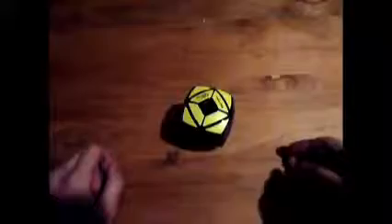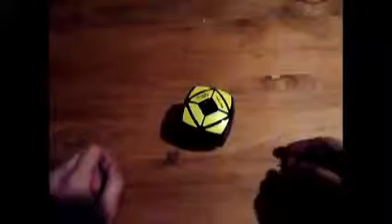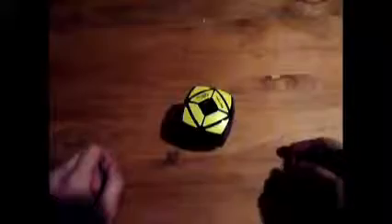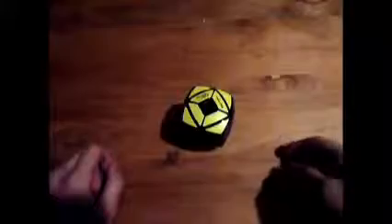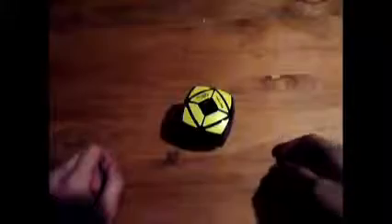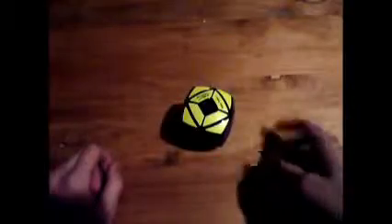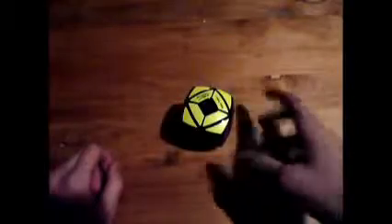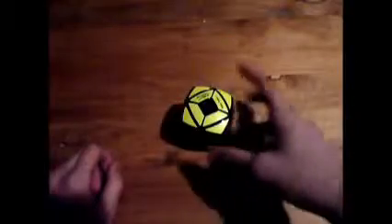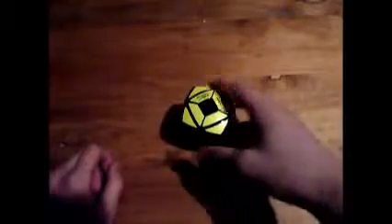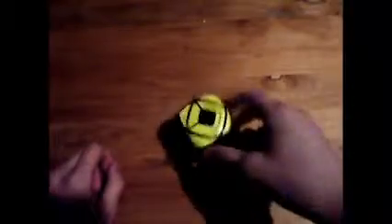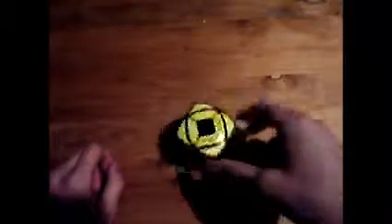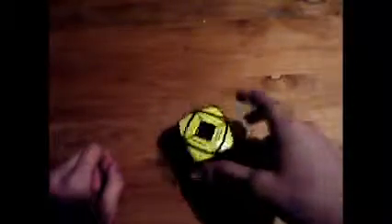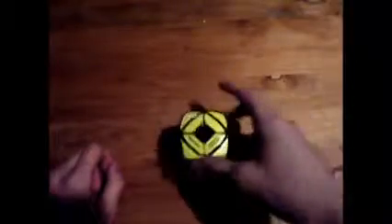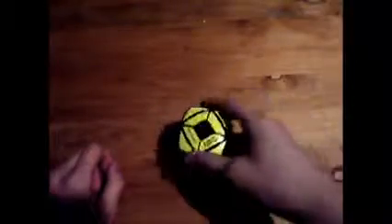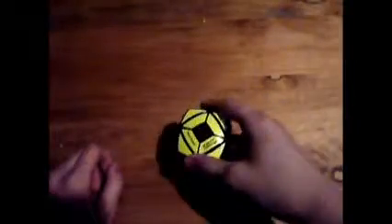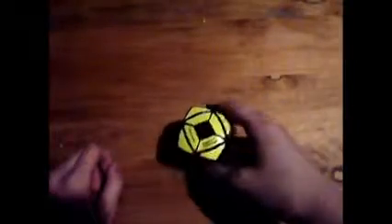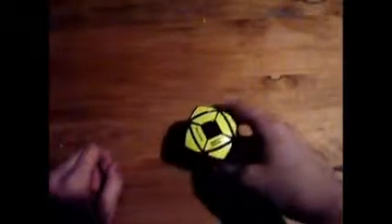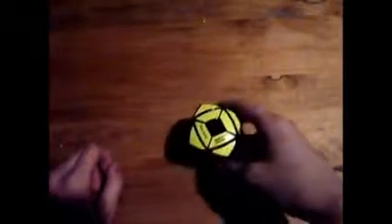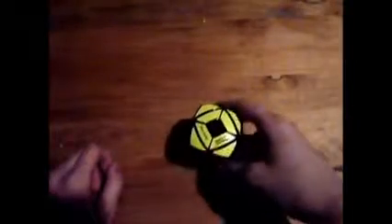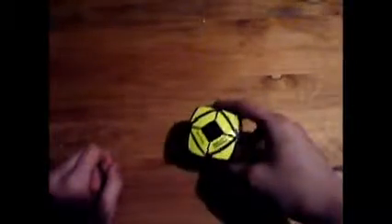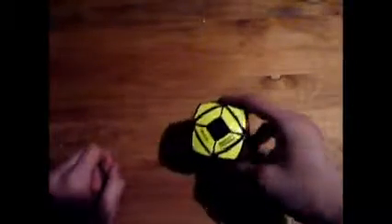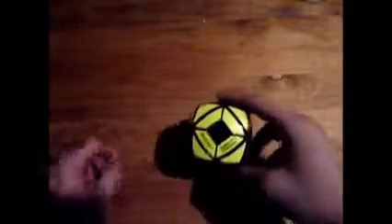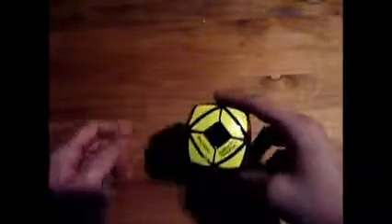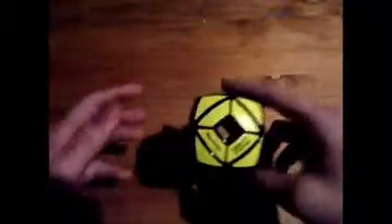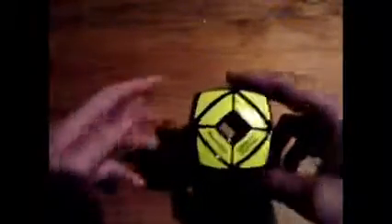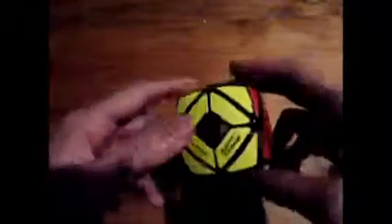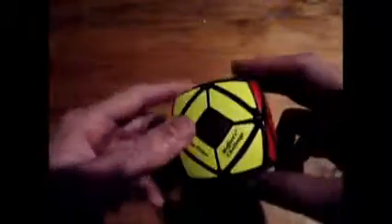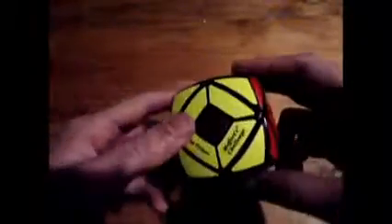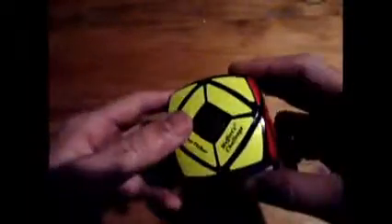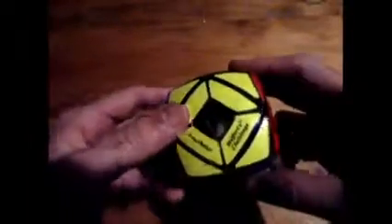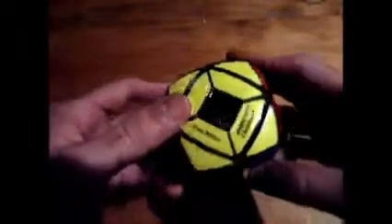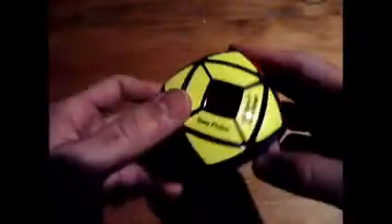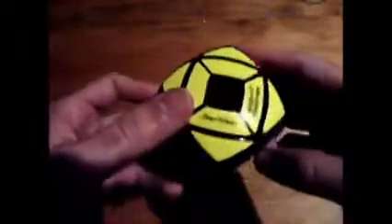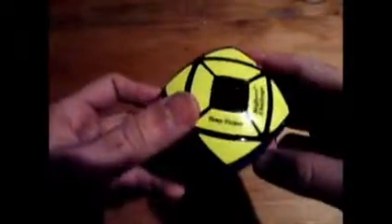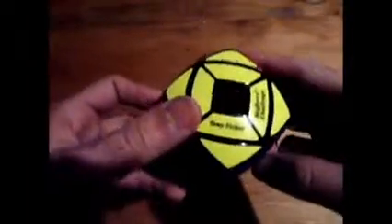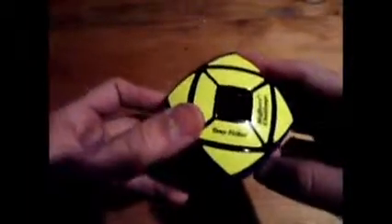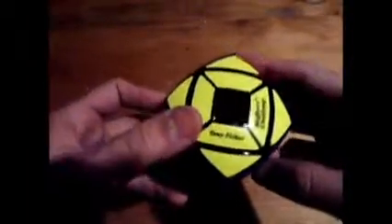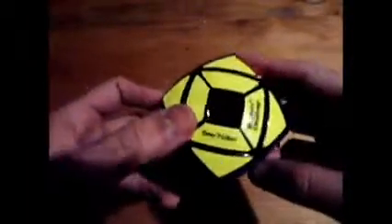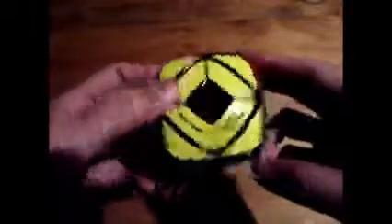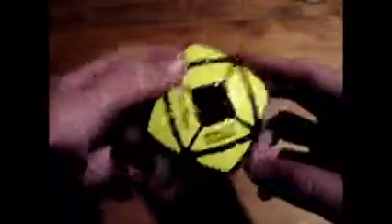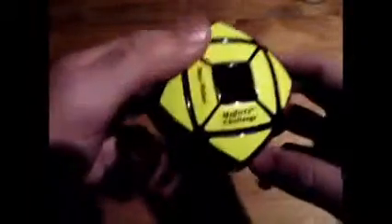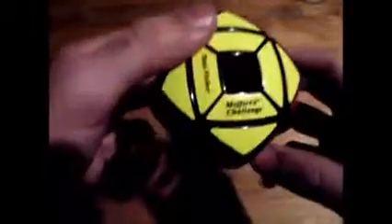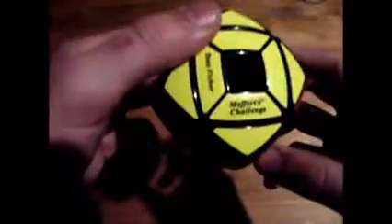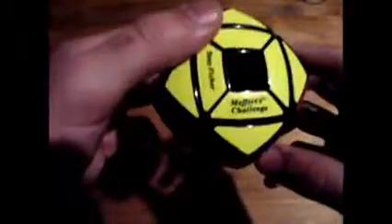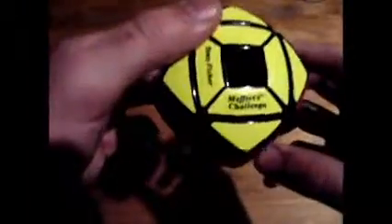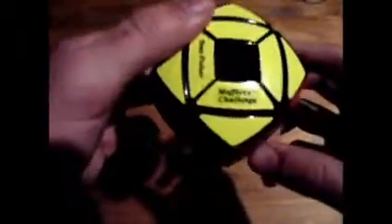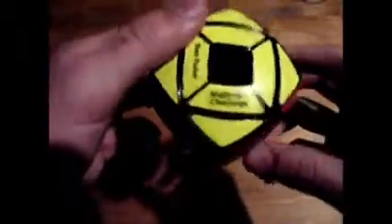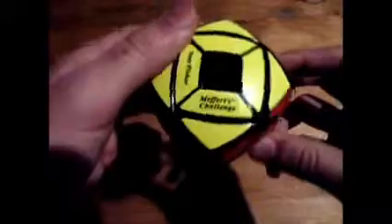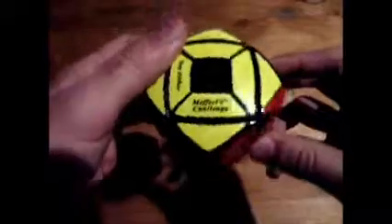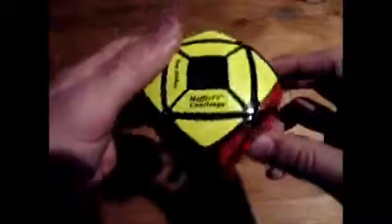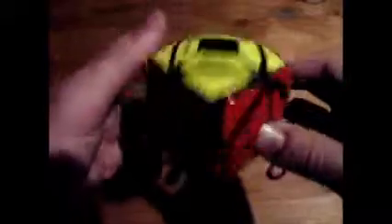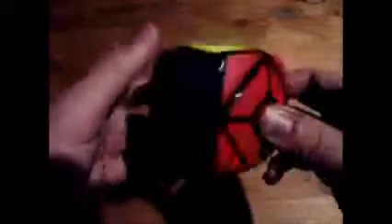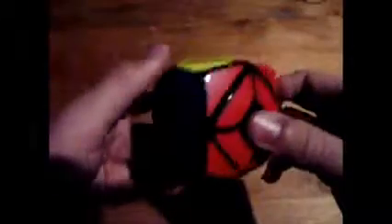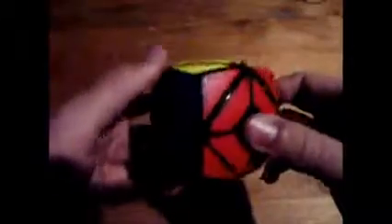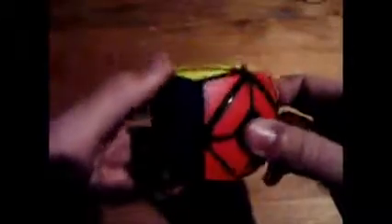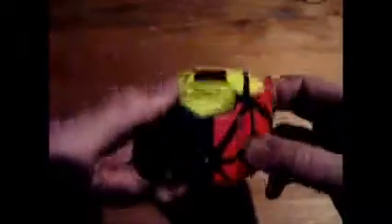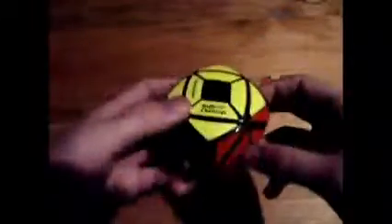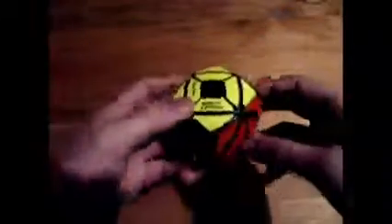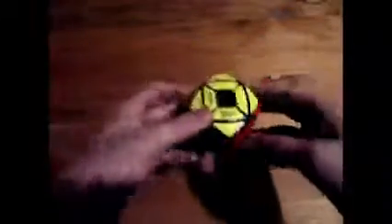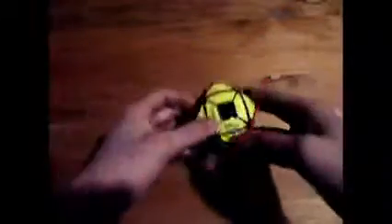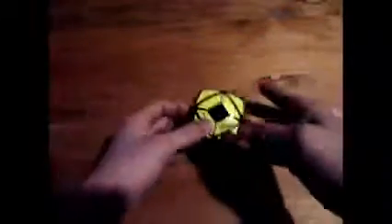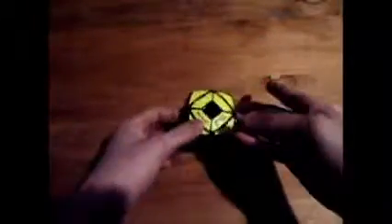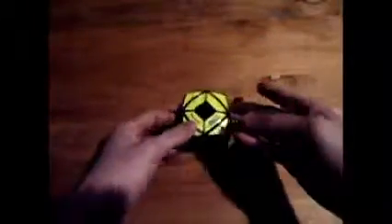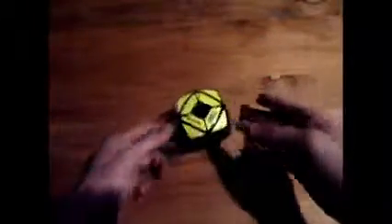Hello YouTube, today I'm going to be reviewing the Holy Scube made by Tony Fisher, mass-produced by MeffertsChallenge.